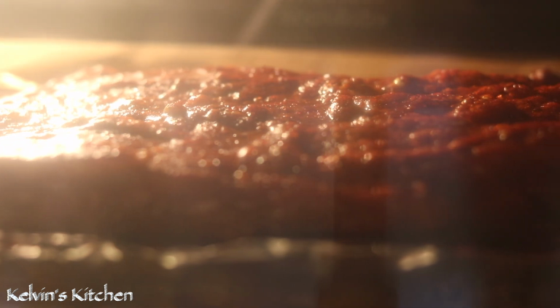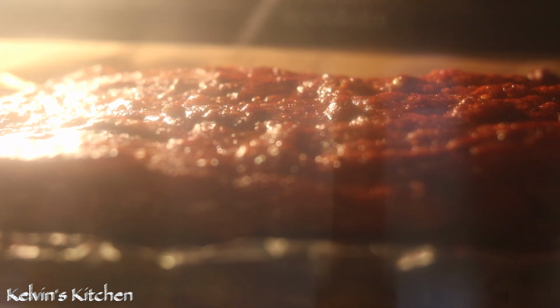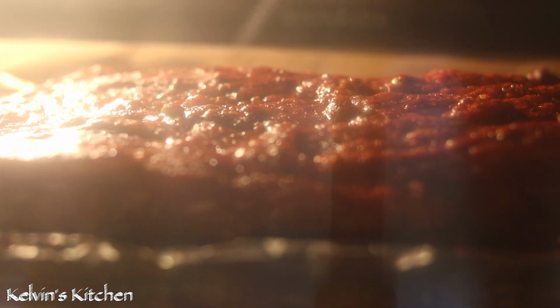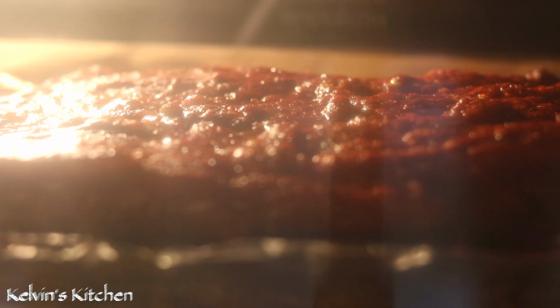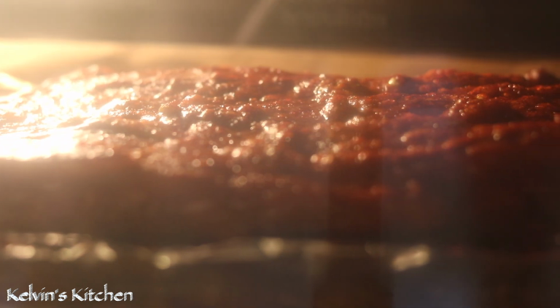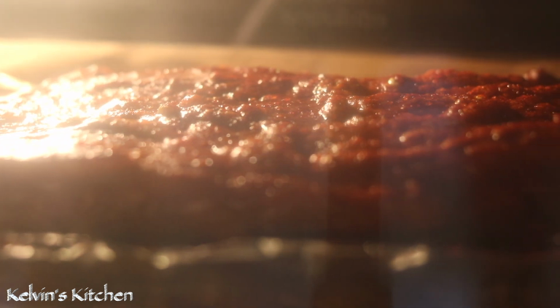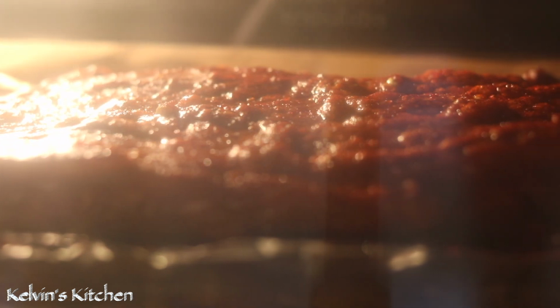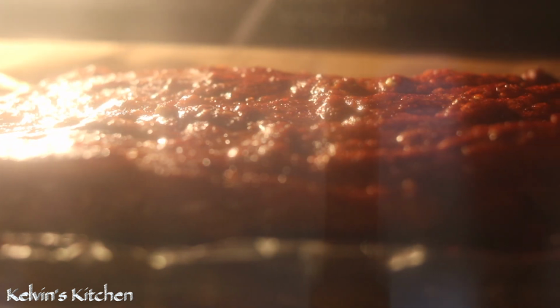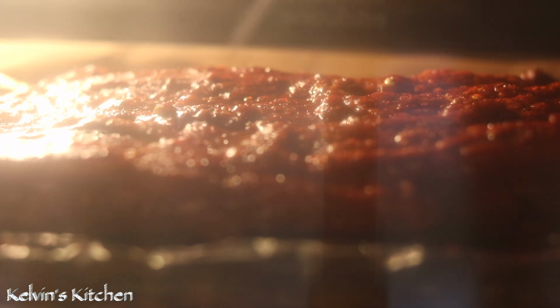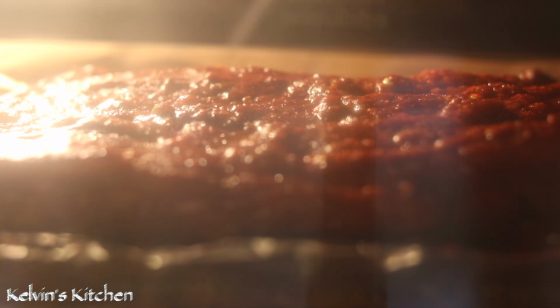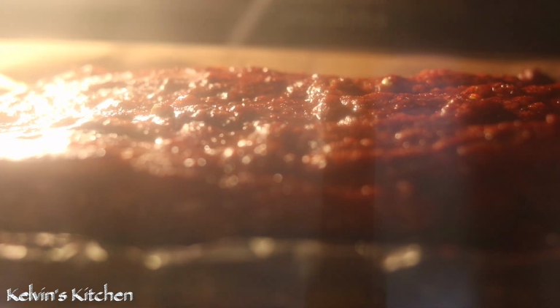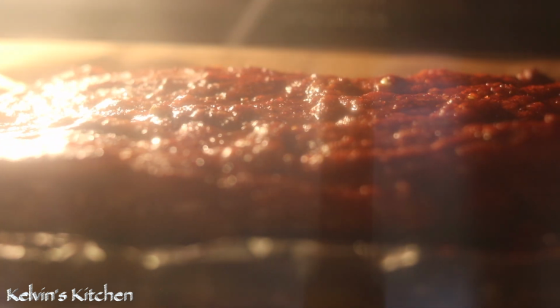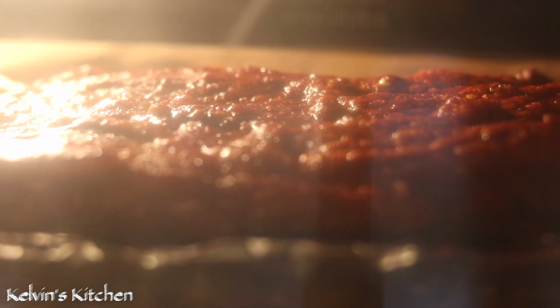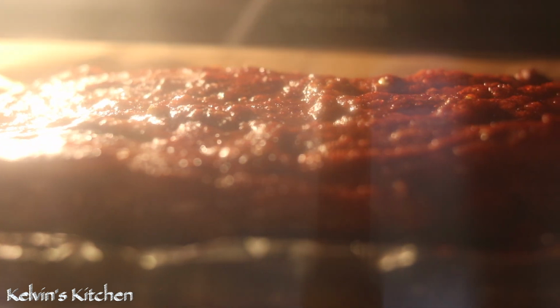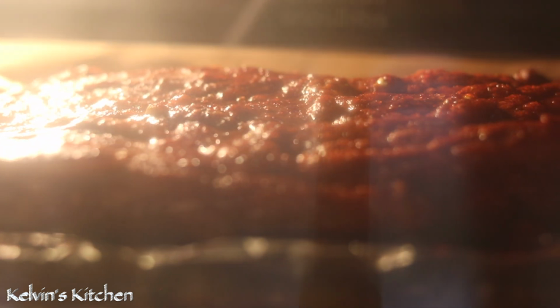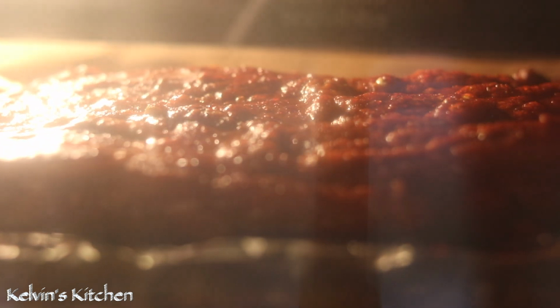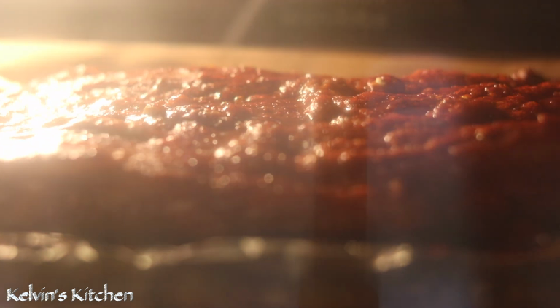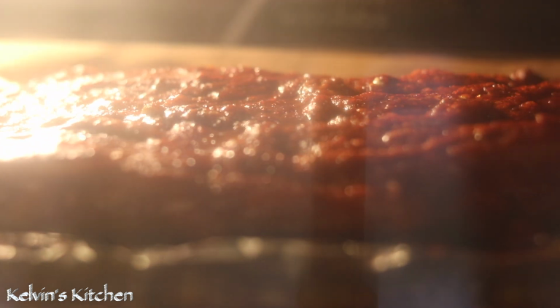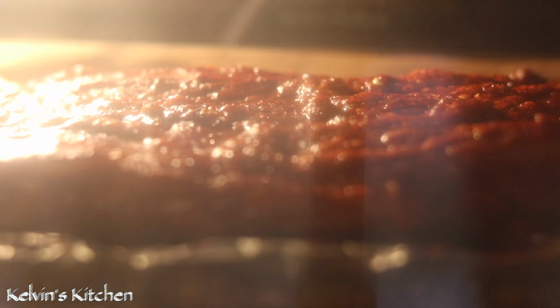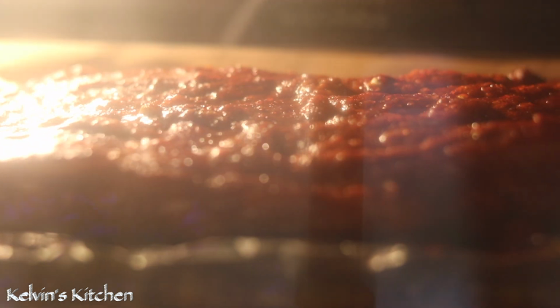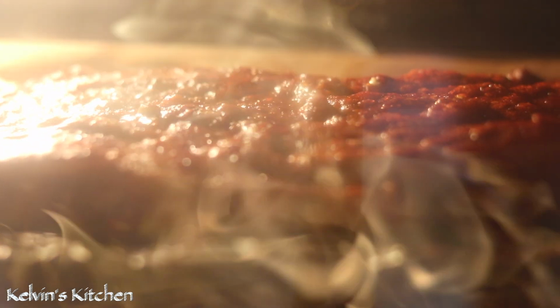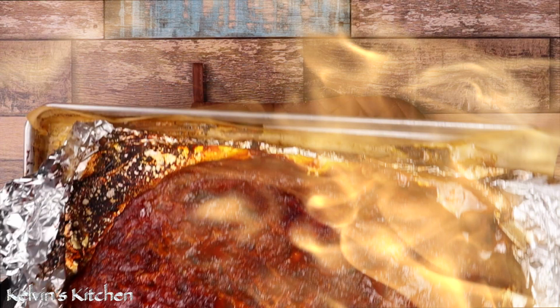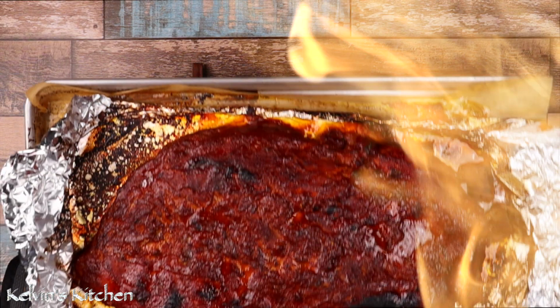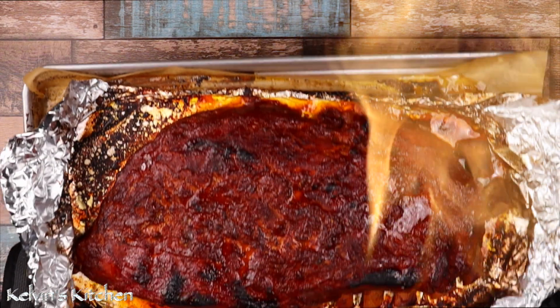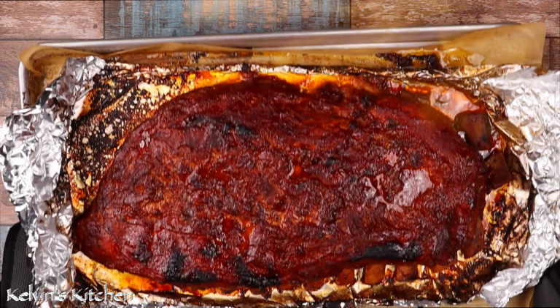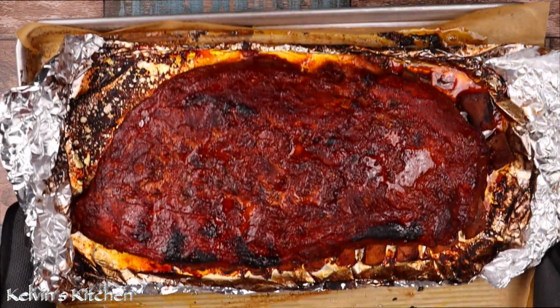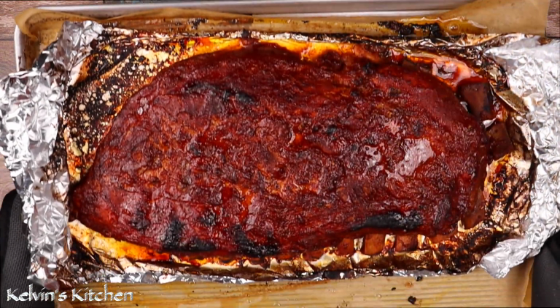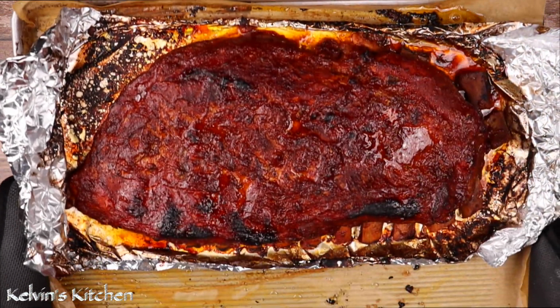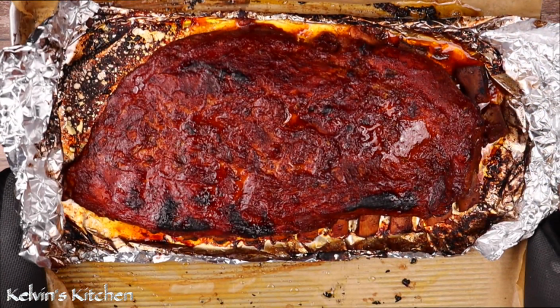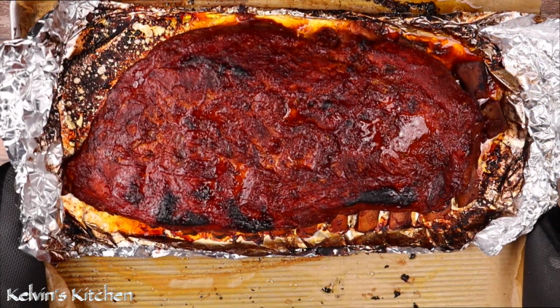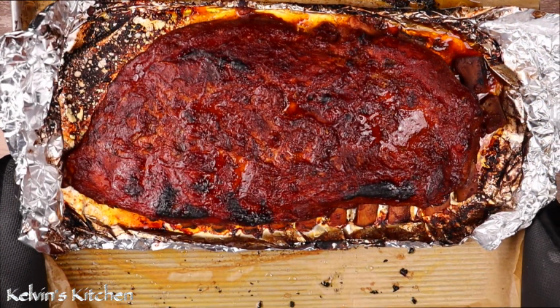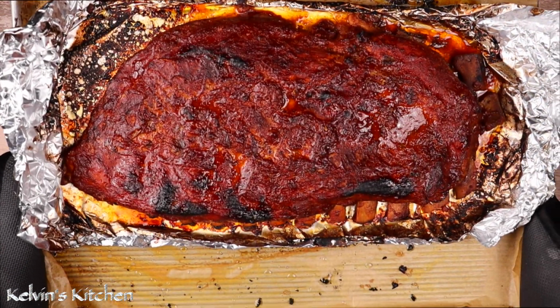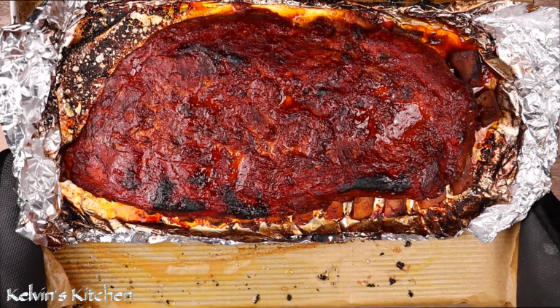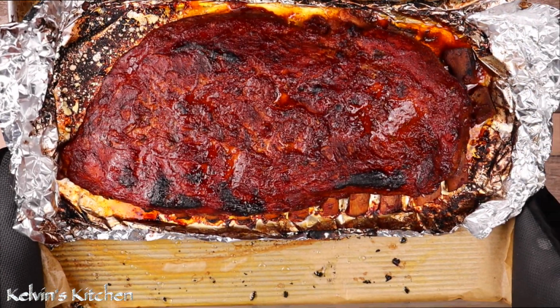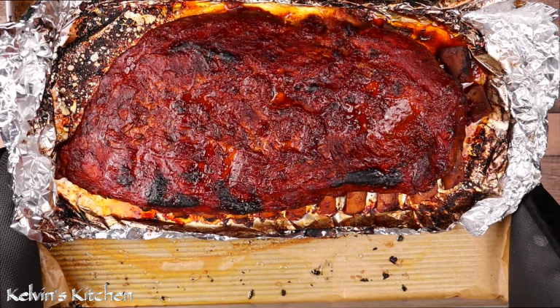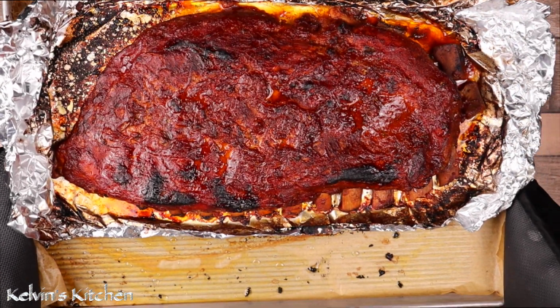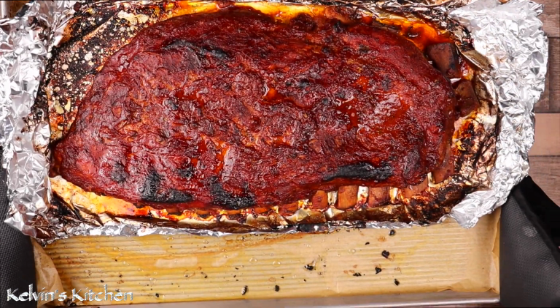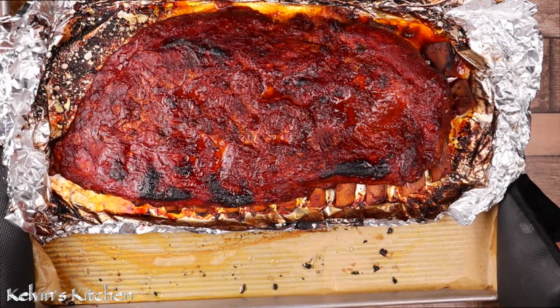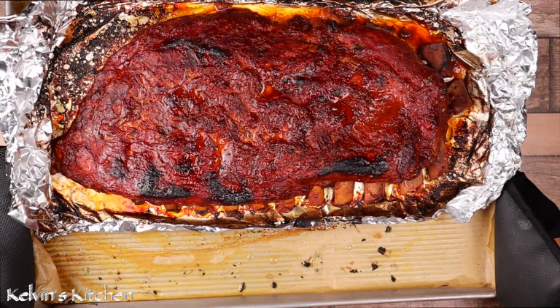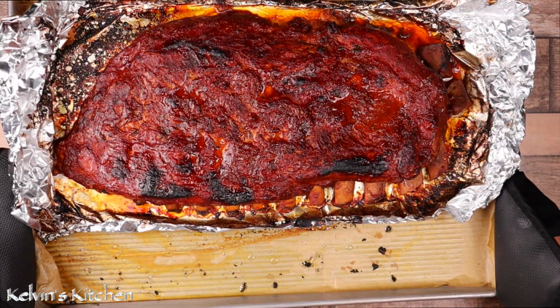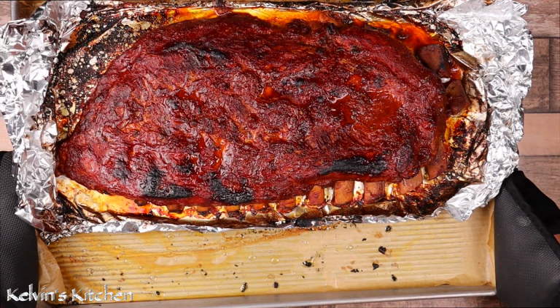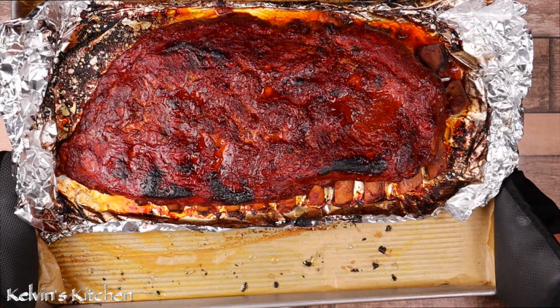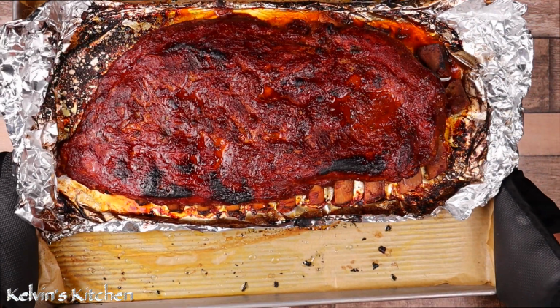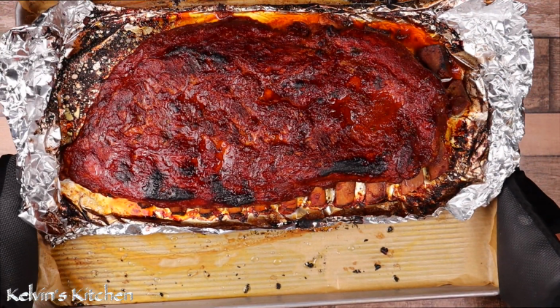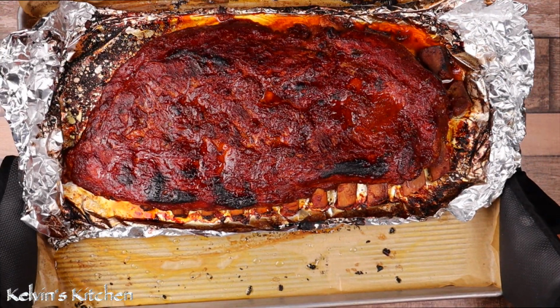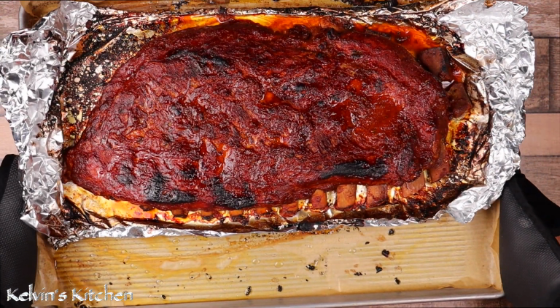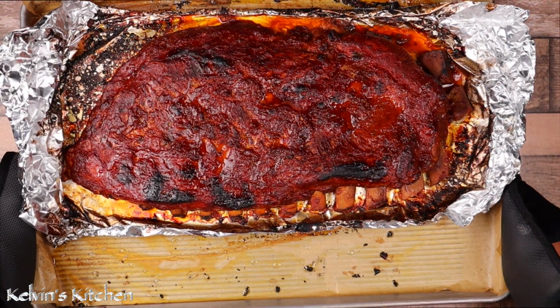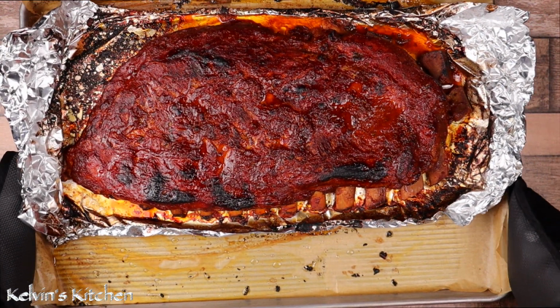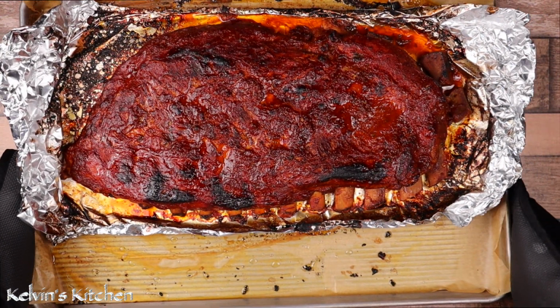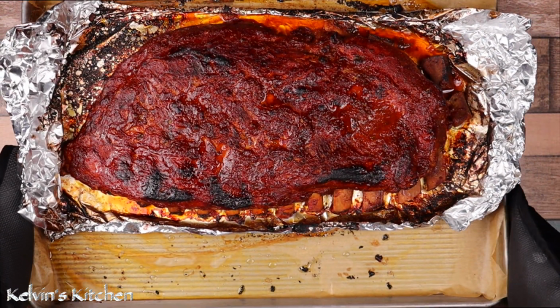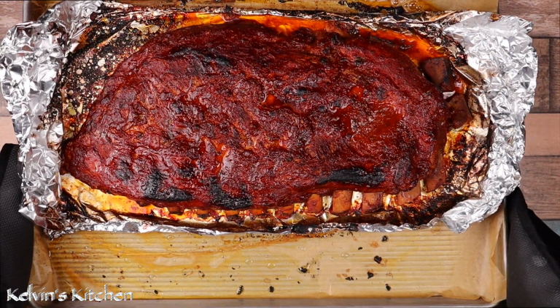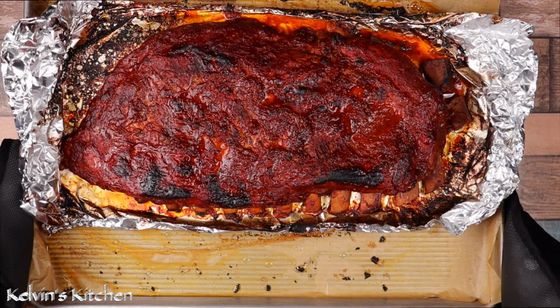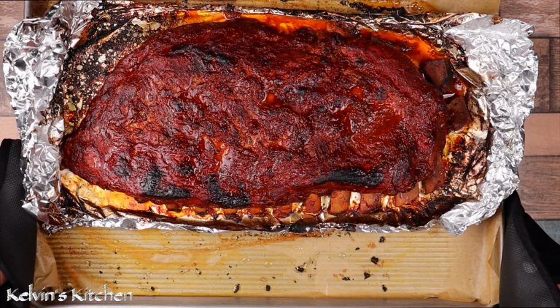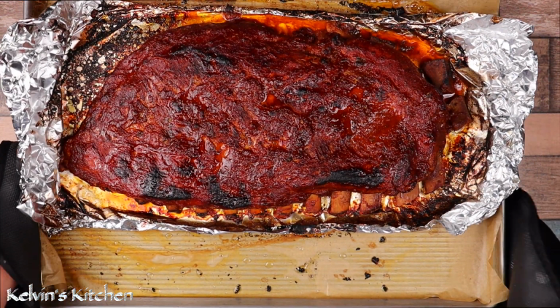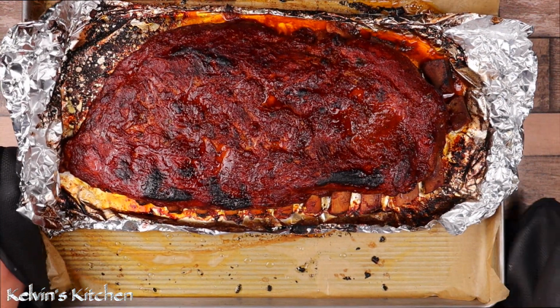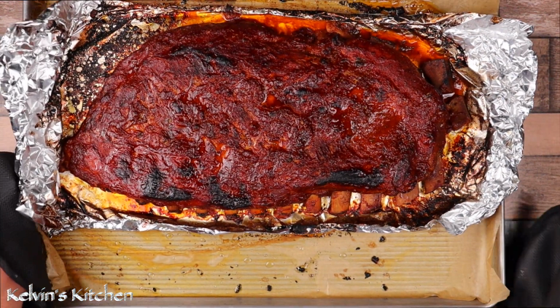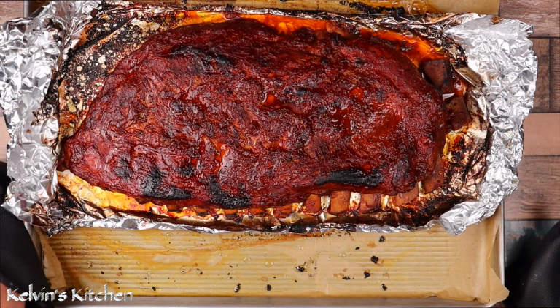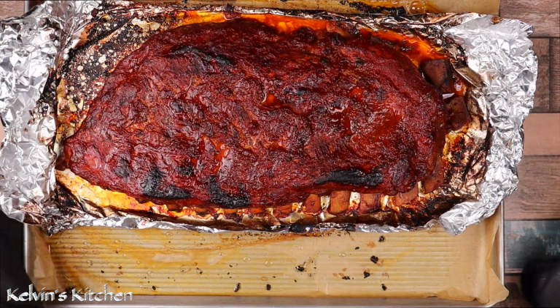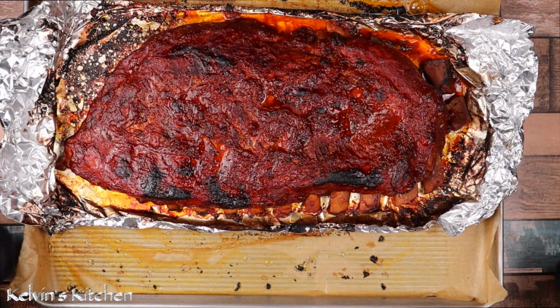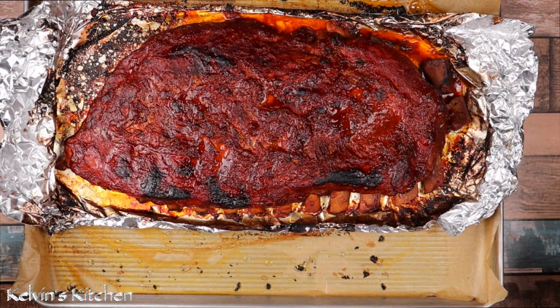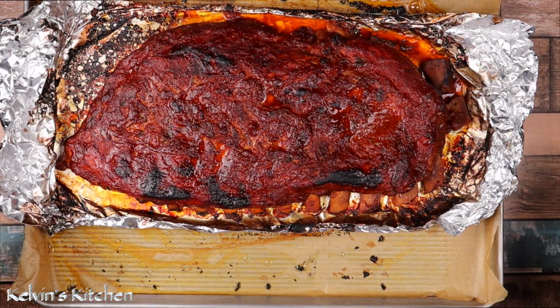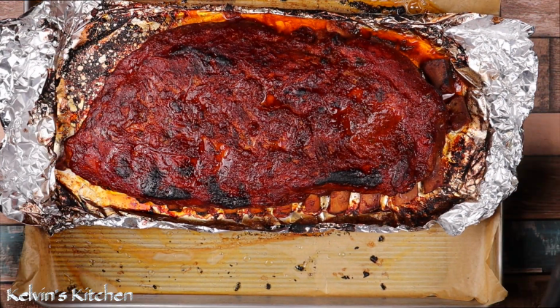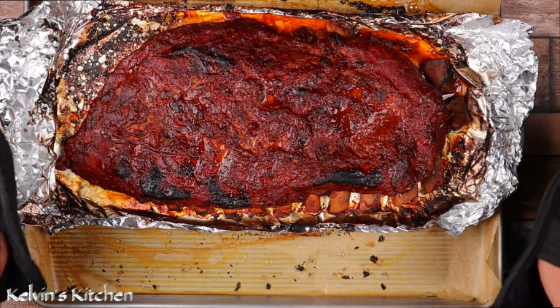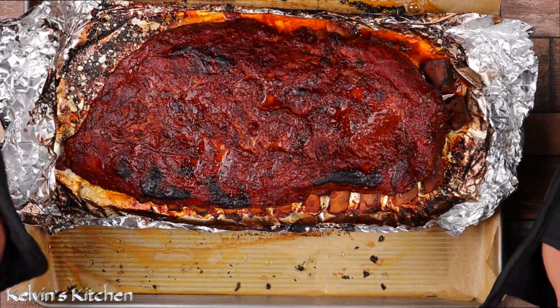Broil for about 5 to 10 minutes and keep an eye on them — you don't want them to burn. And if everything goes according to plan, your spicy Korean pork ribs should look like this.